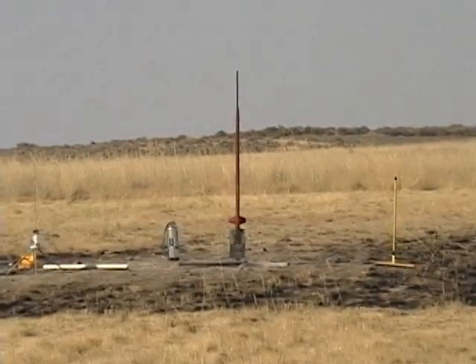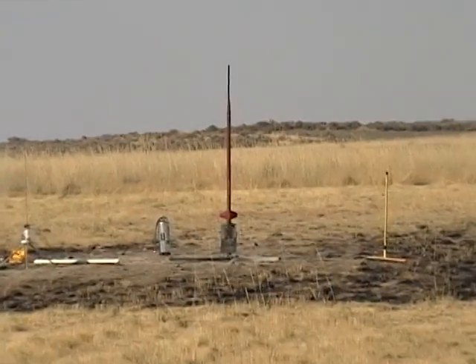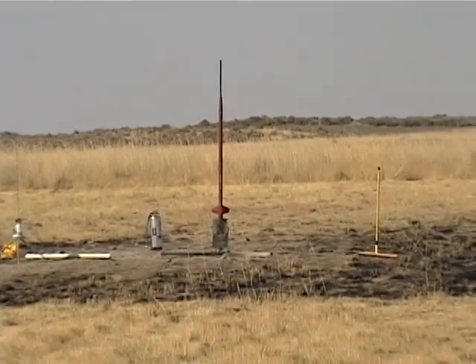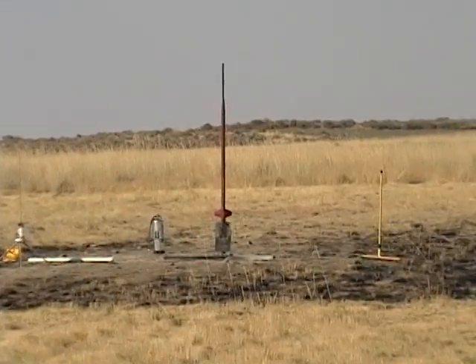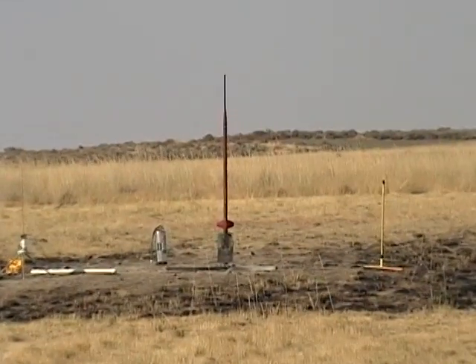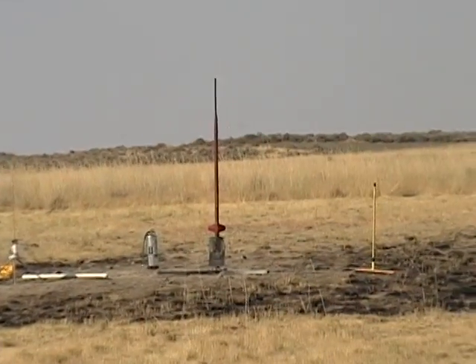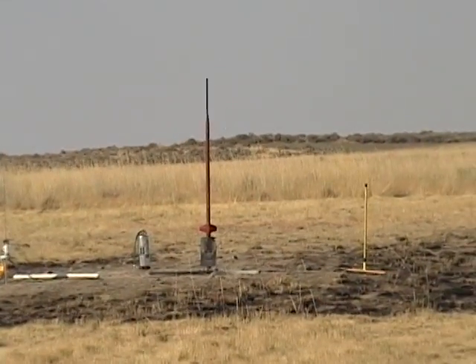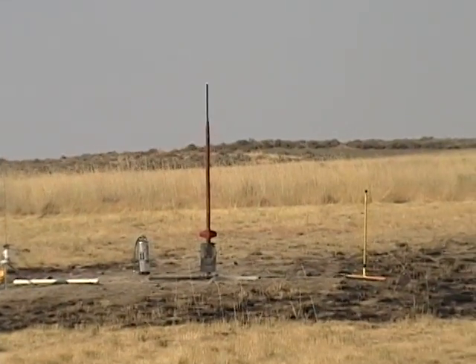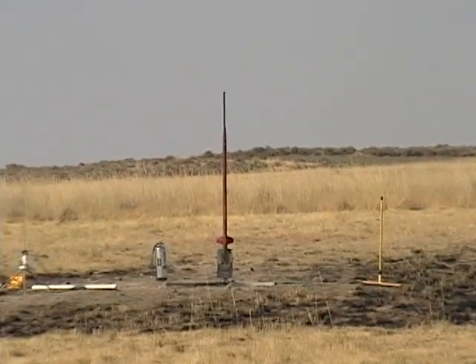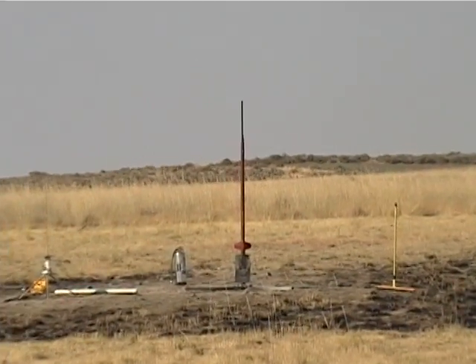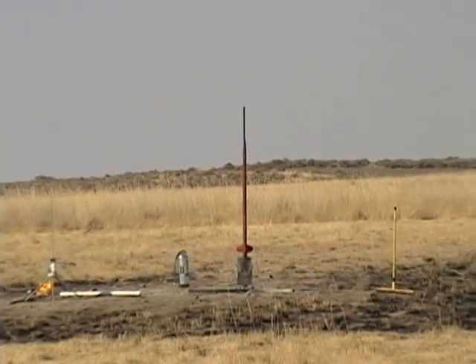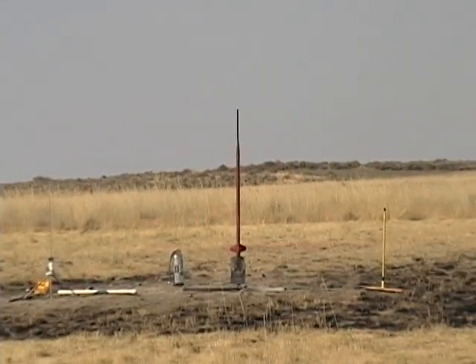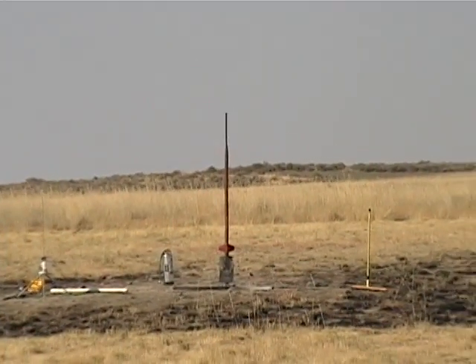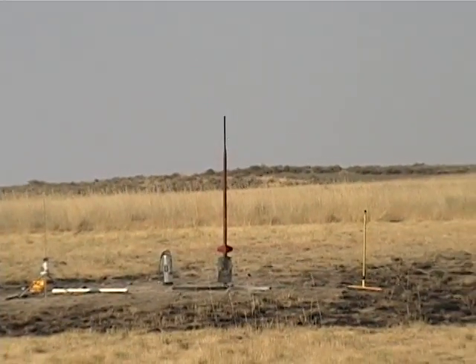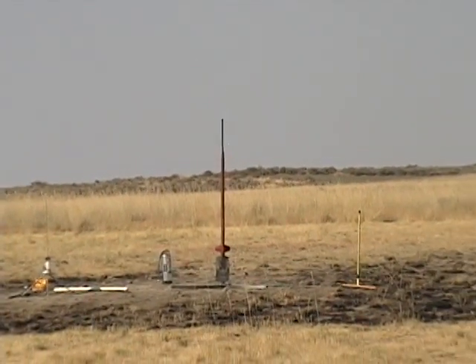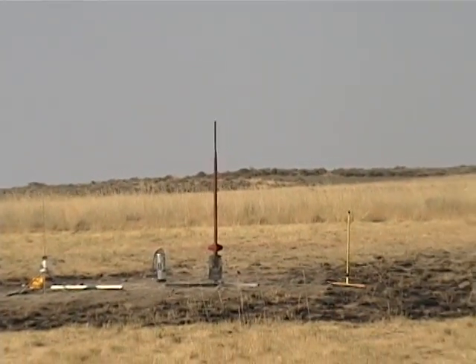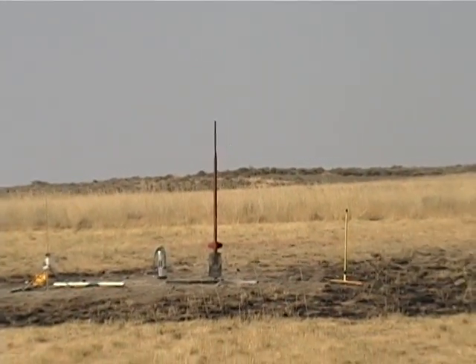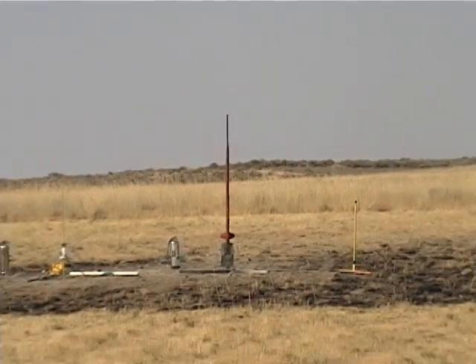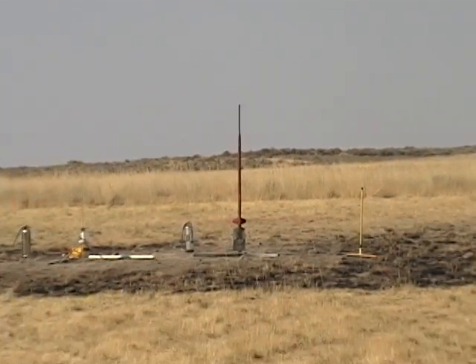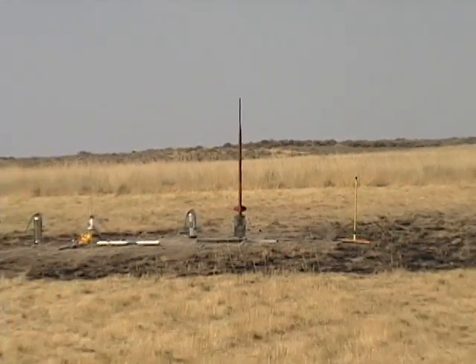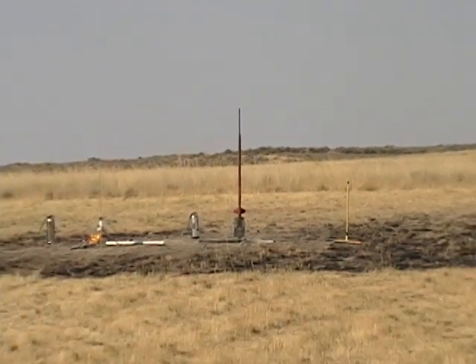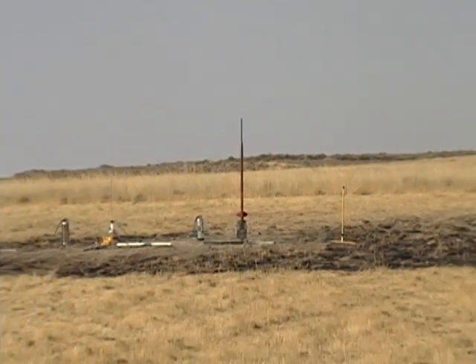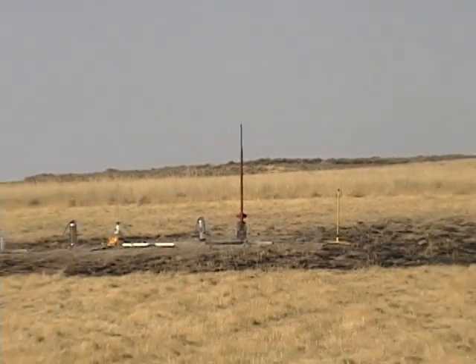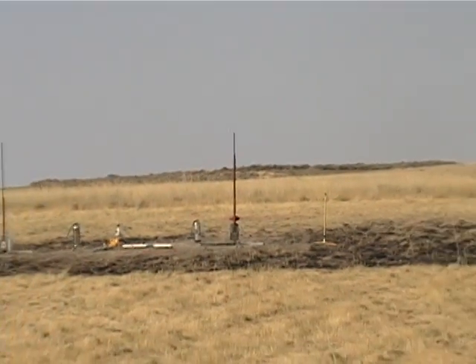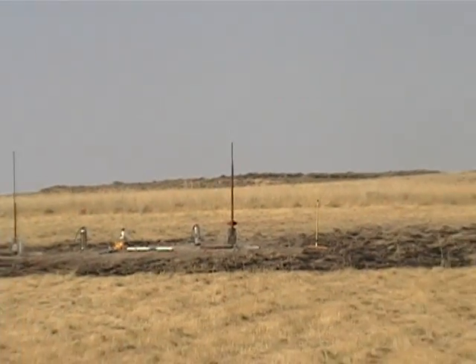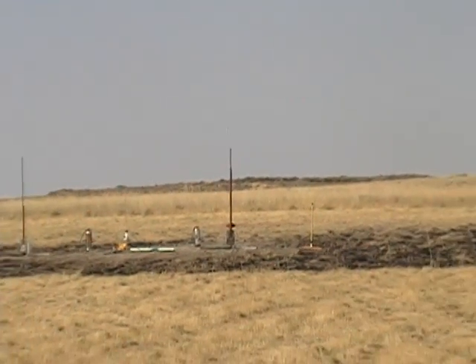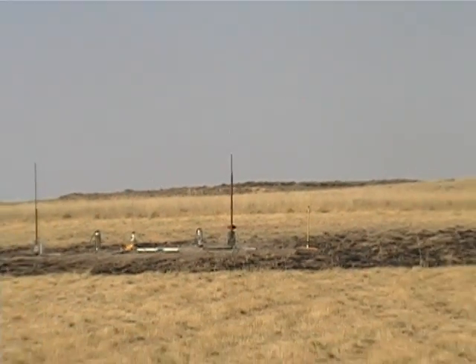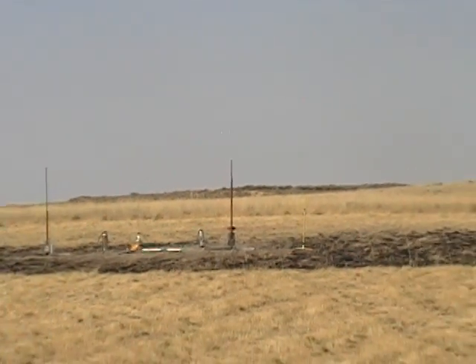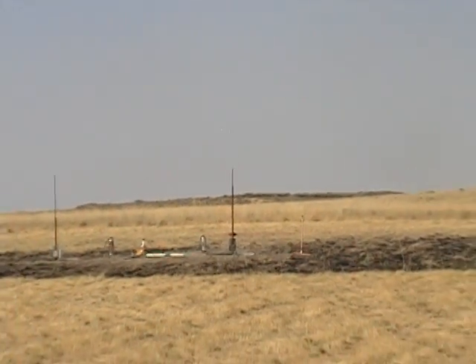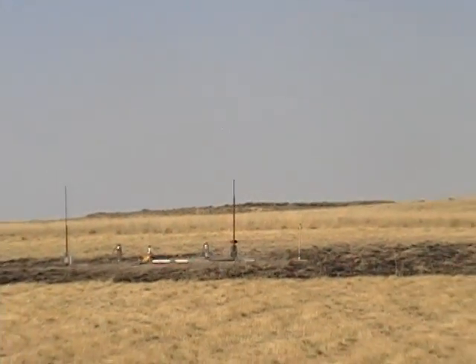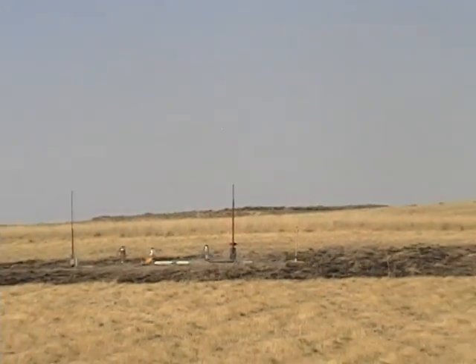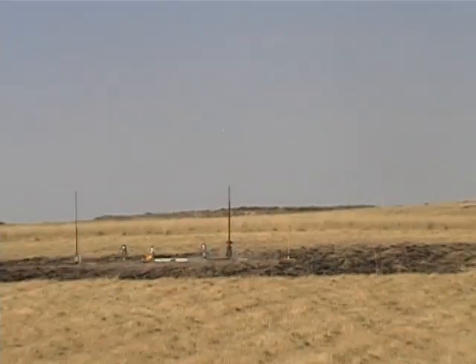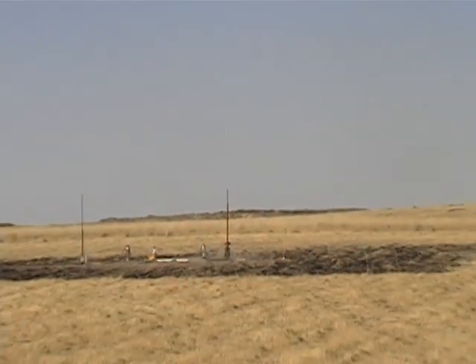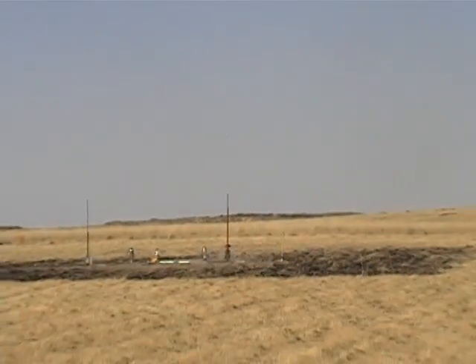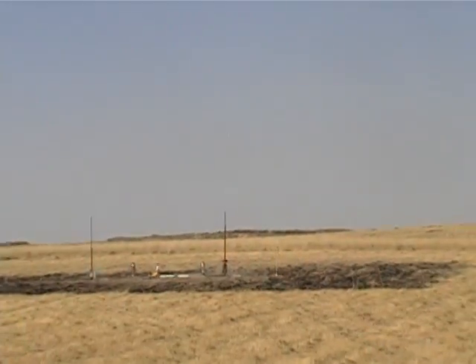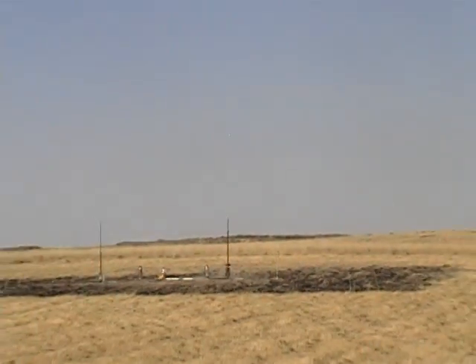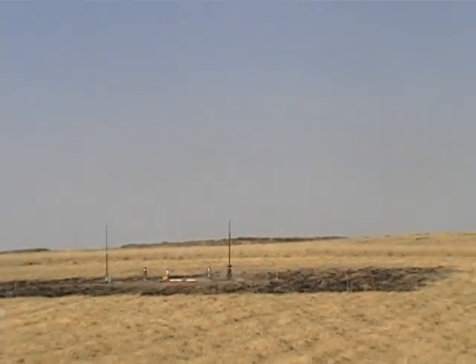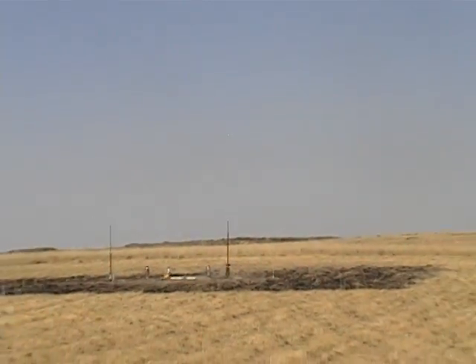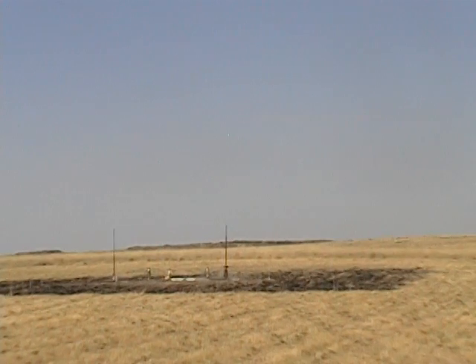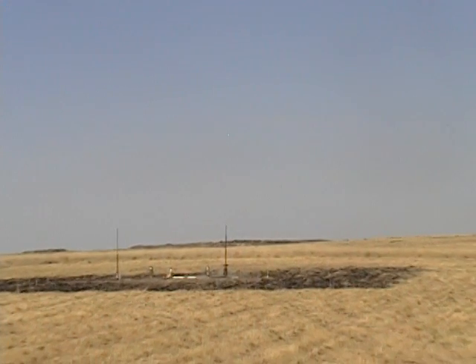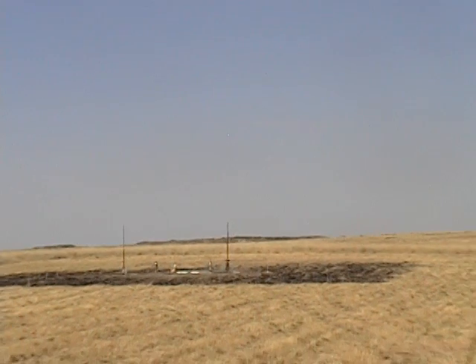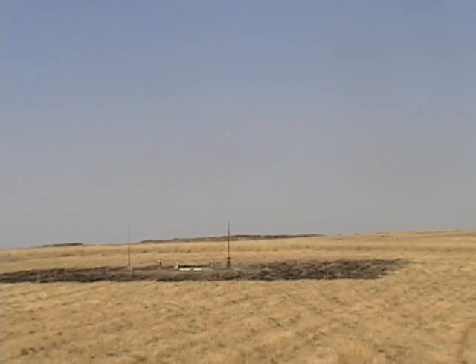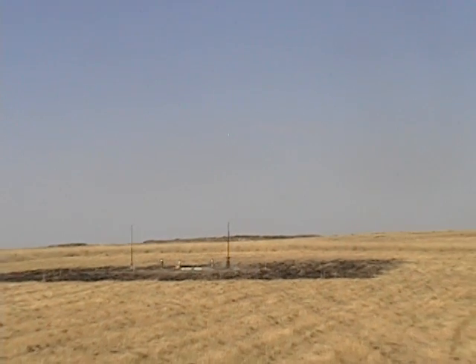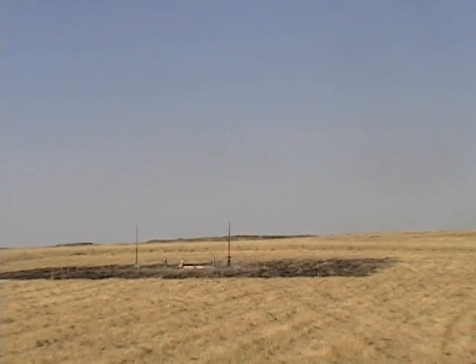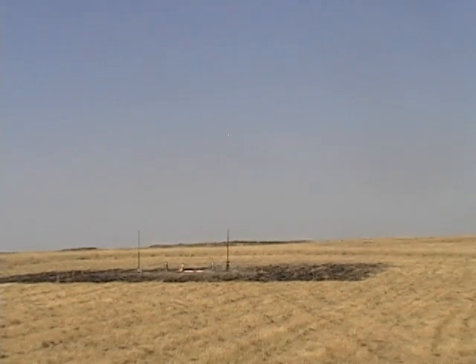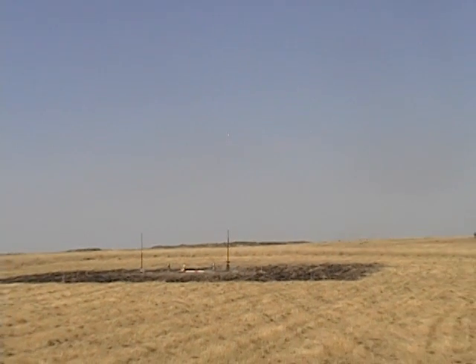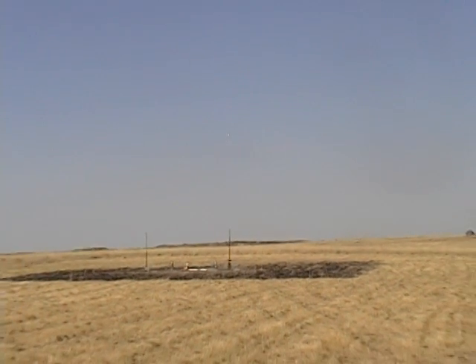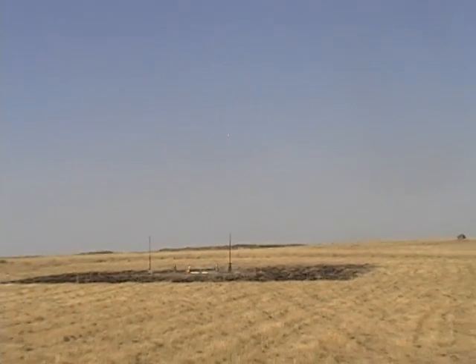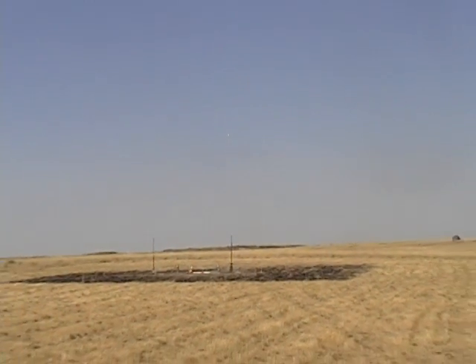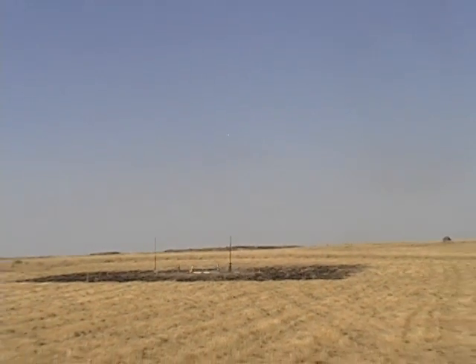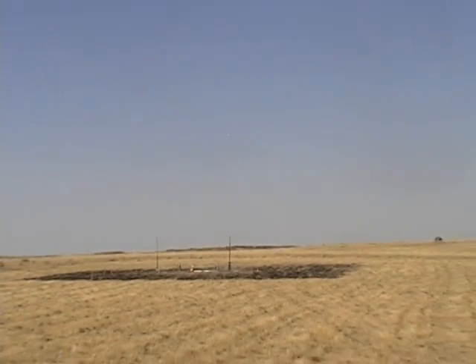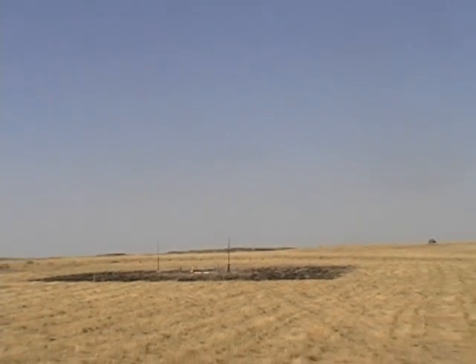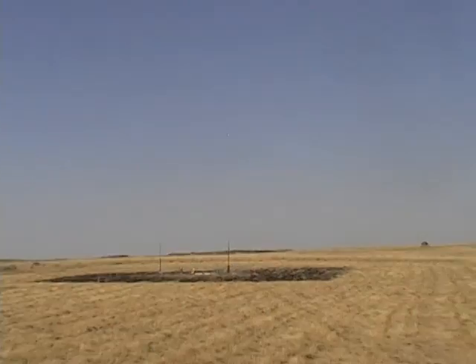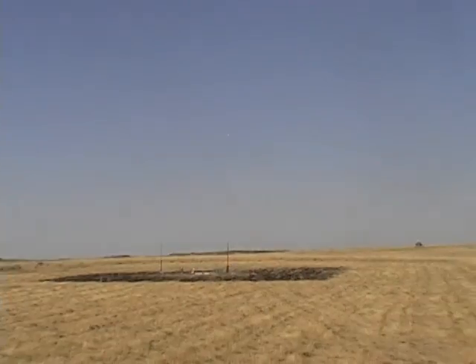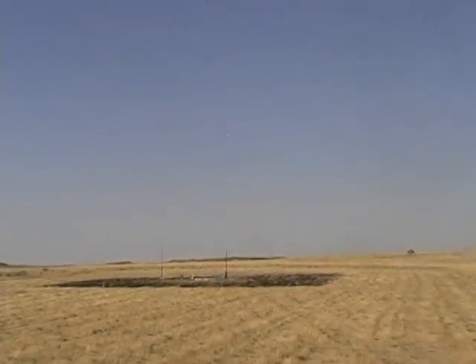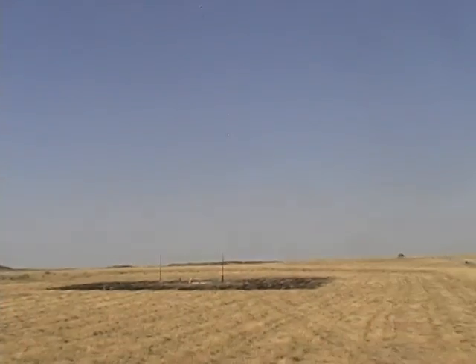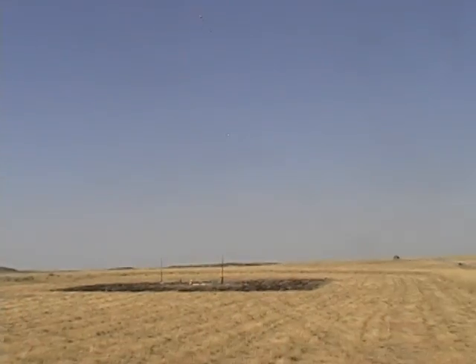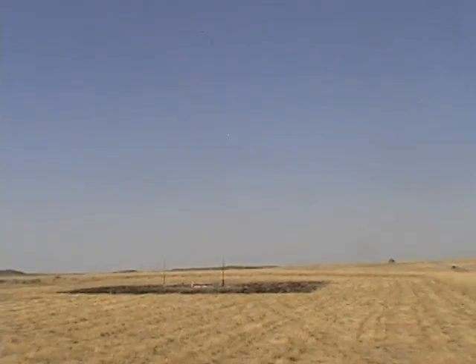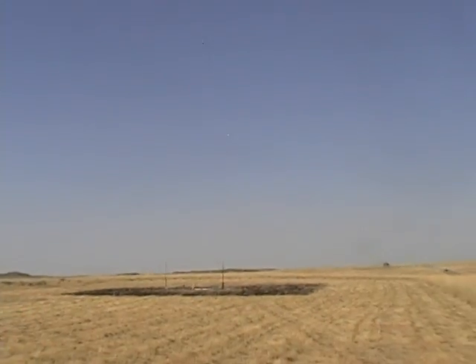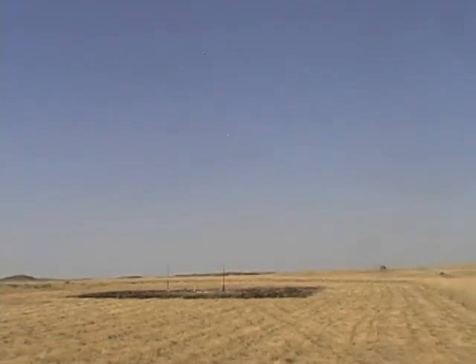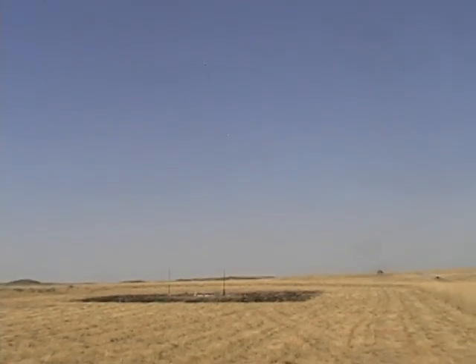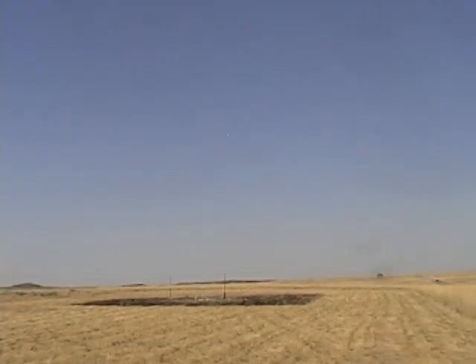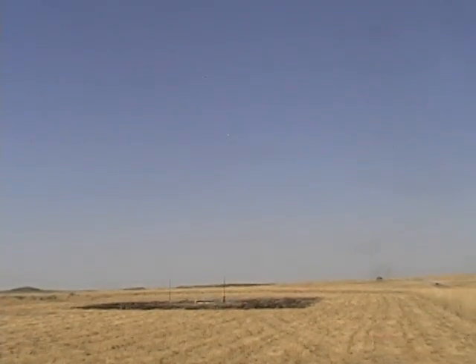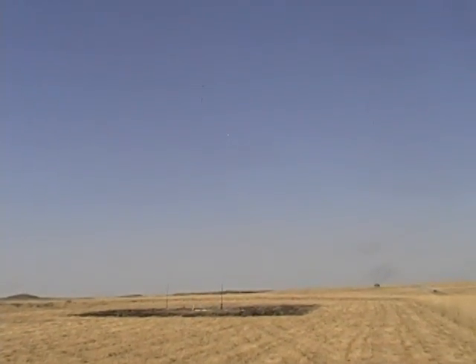So we'll see how it does on an H-123 in 5, 4, 3, 2, 1.